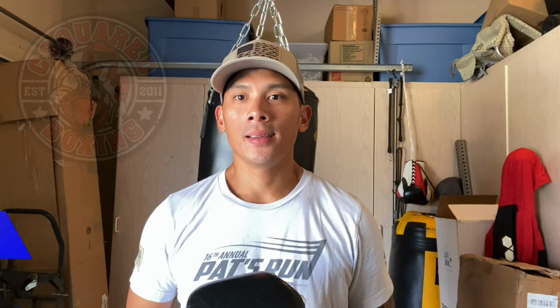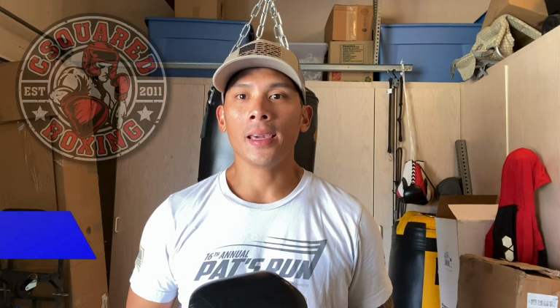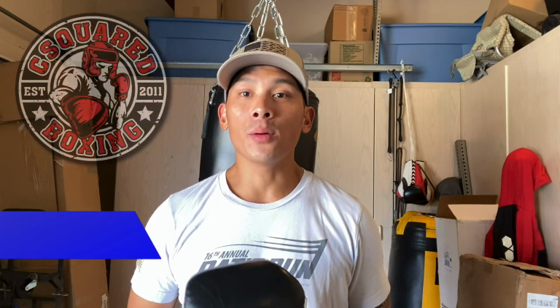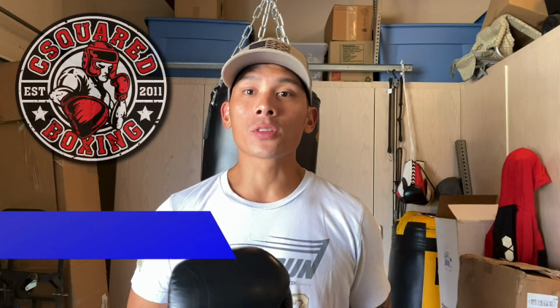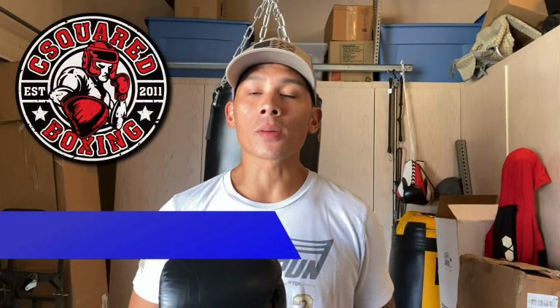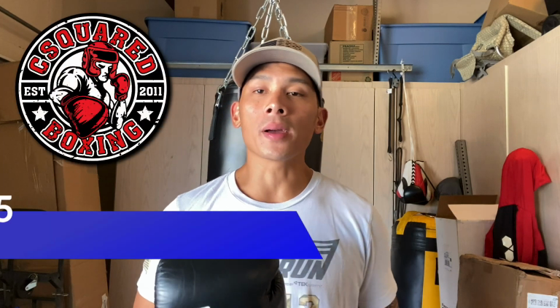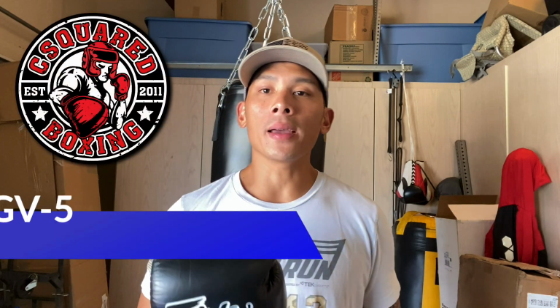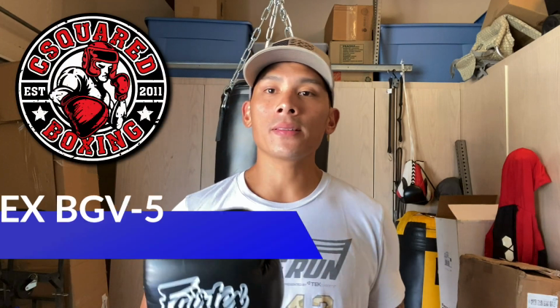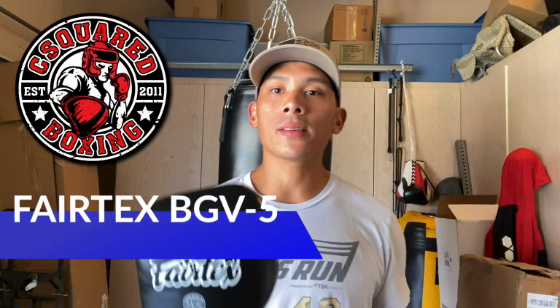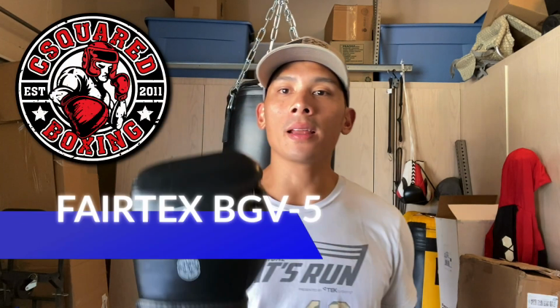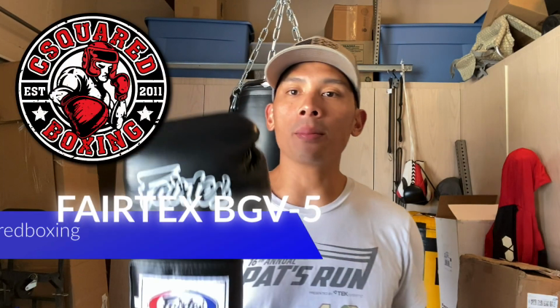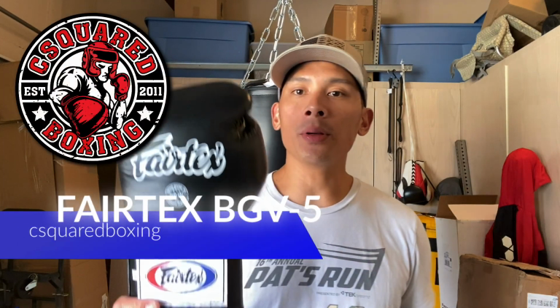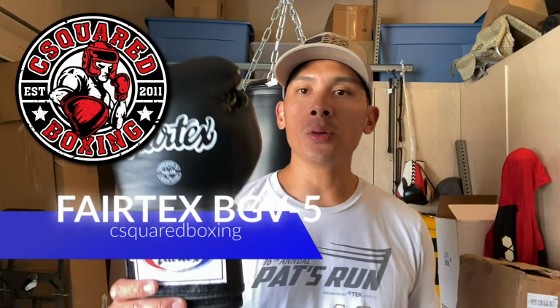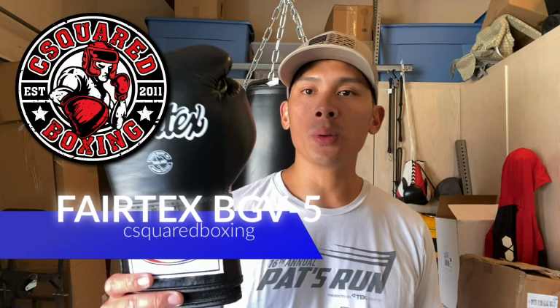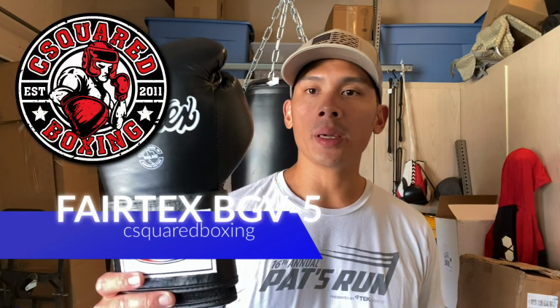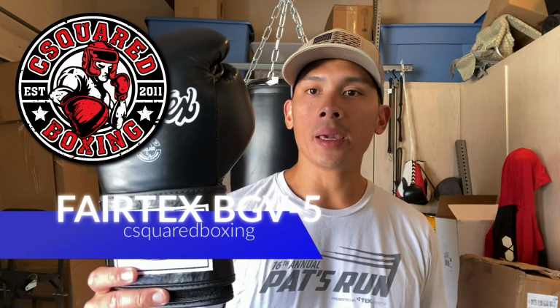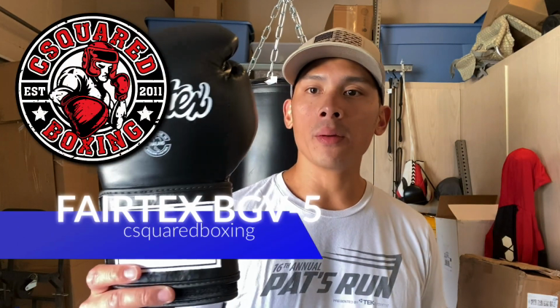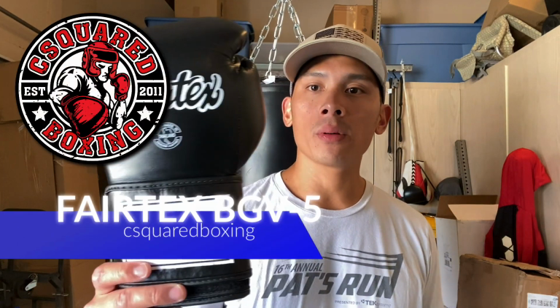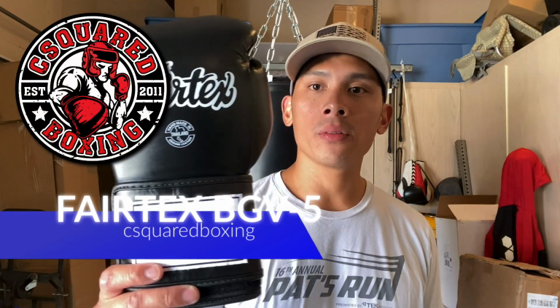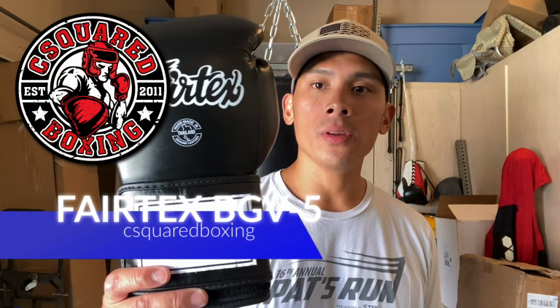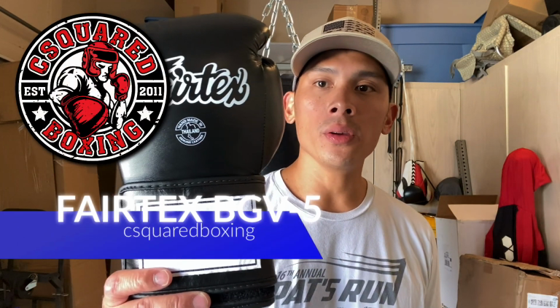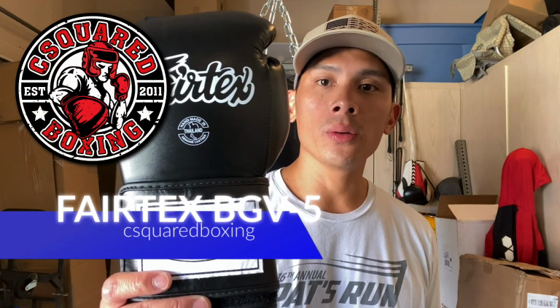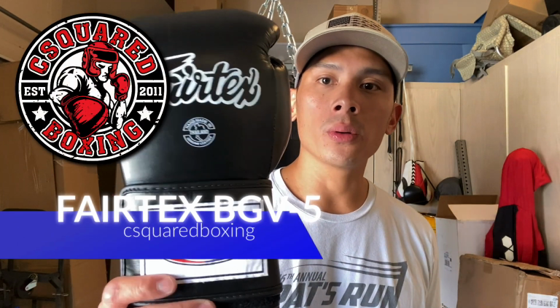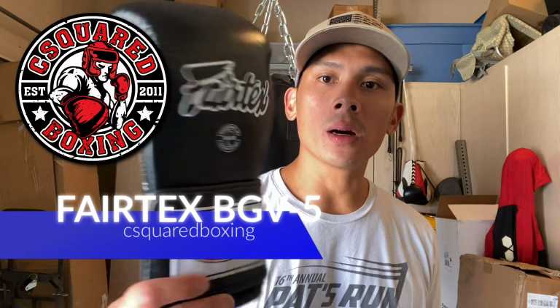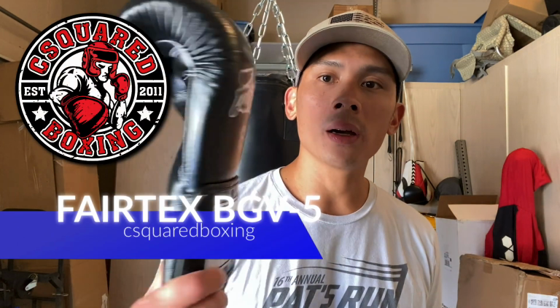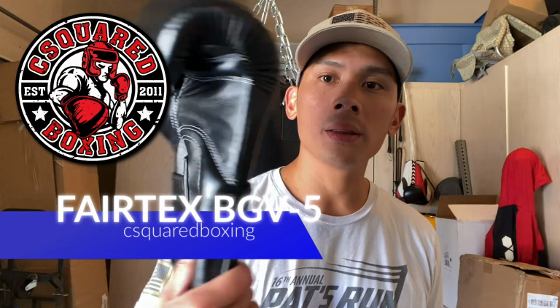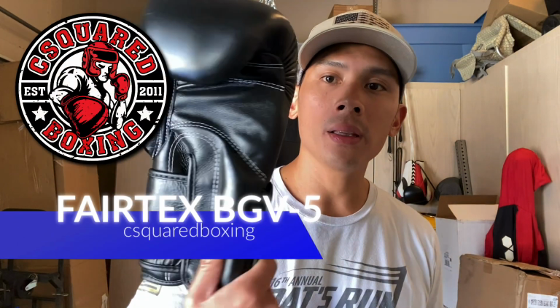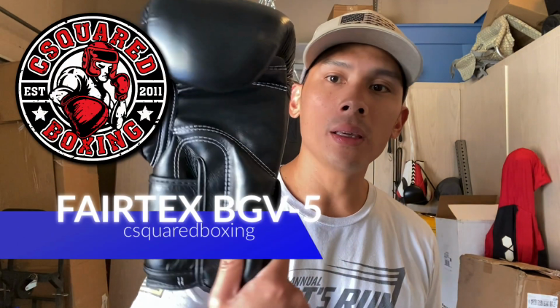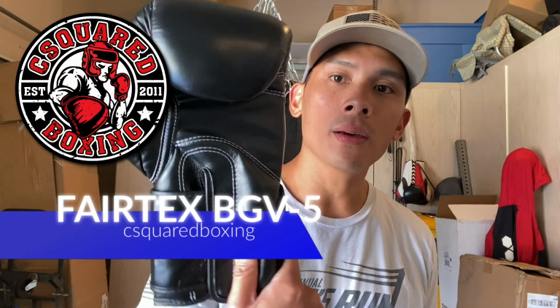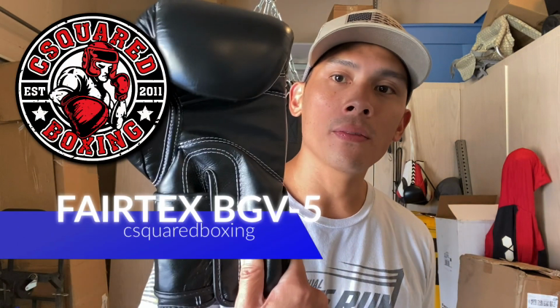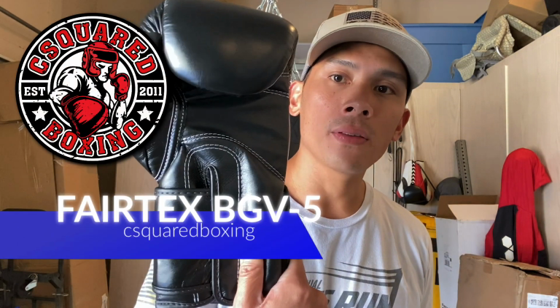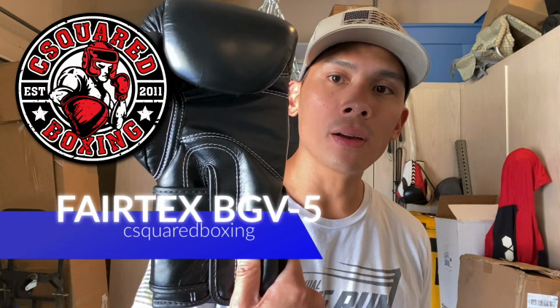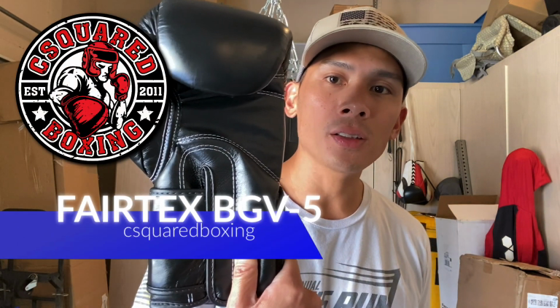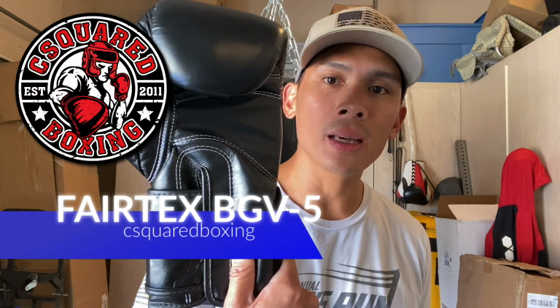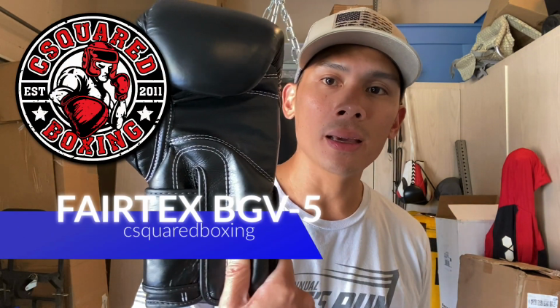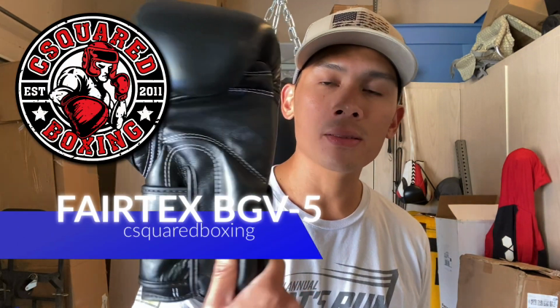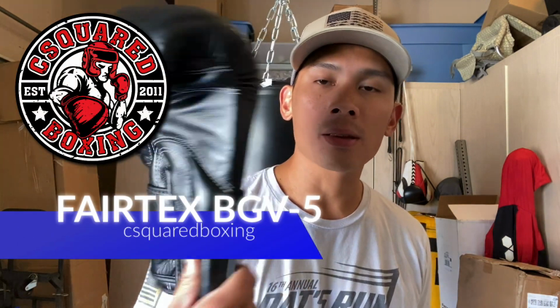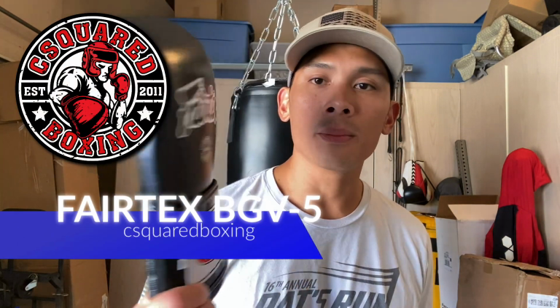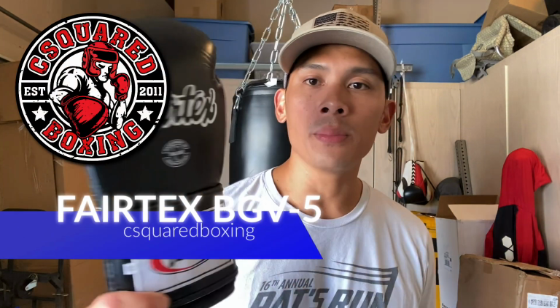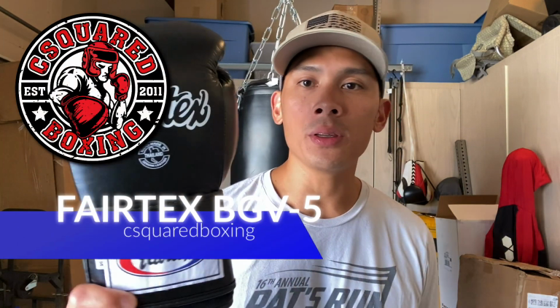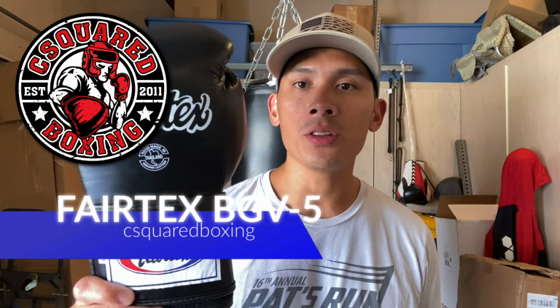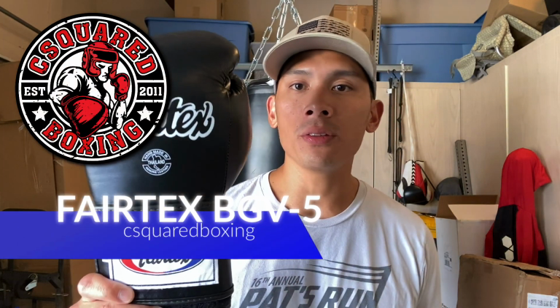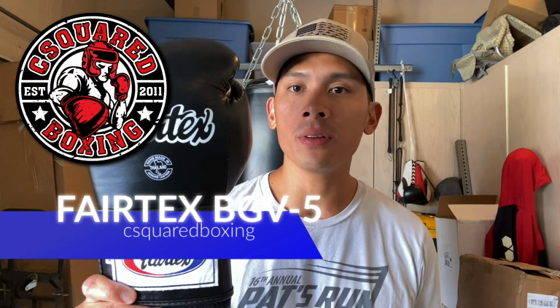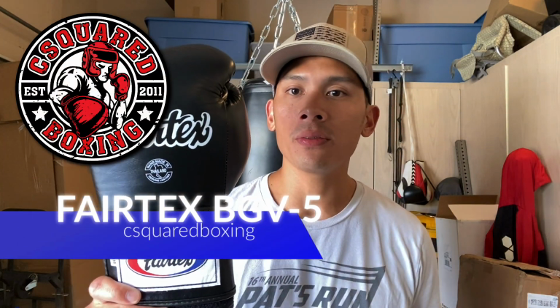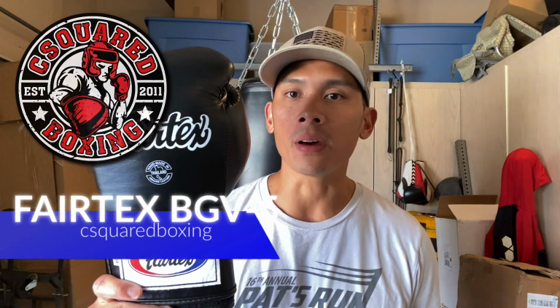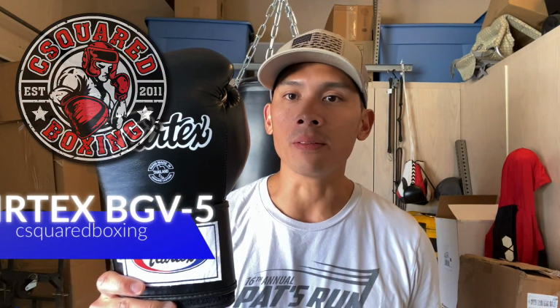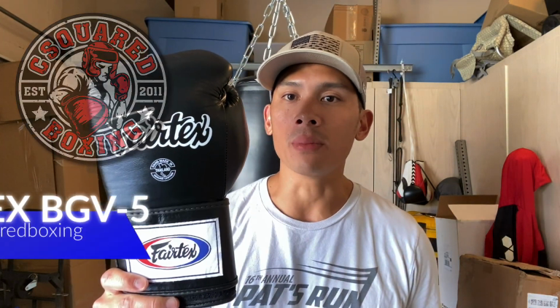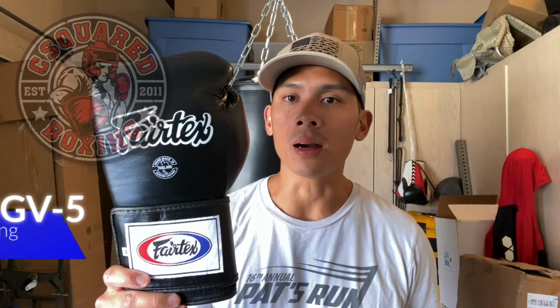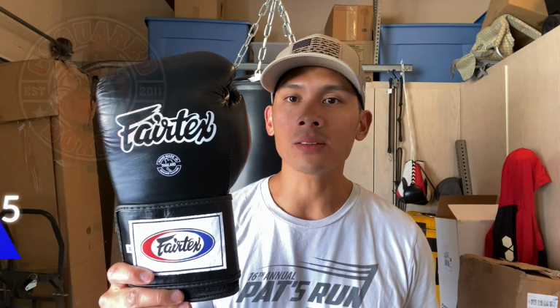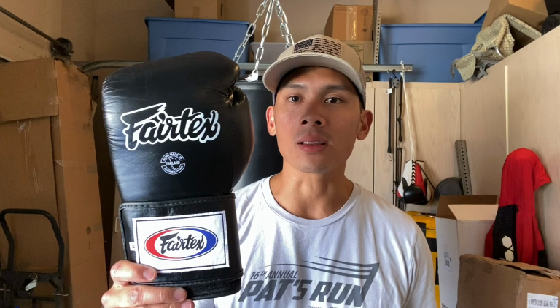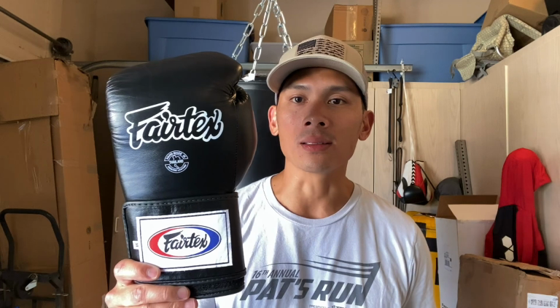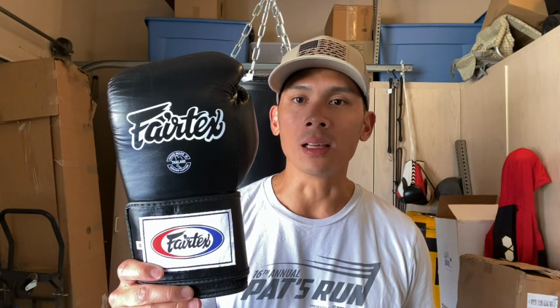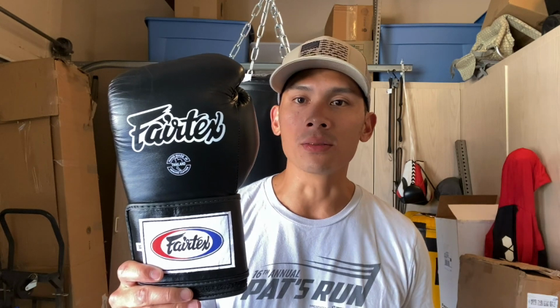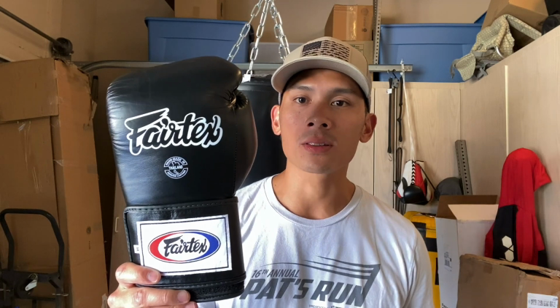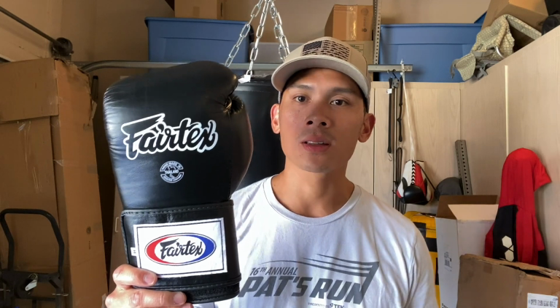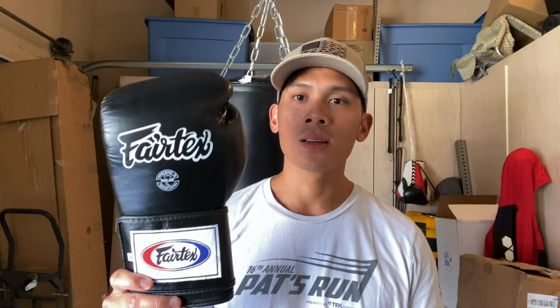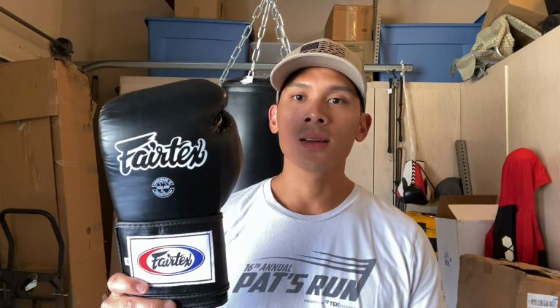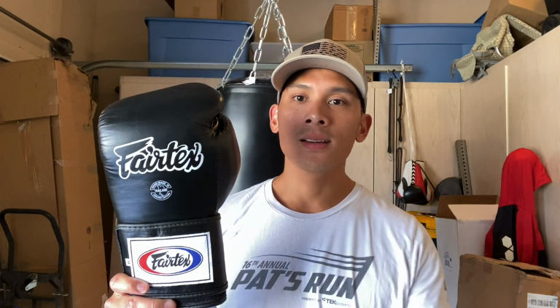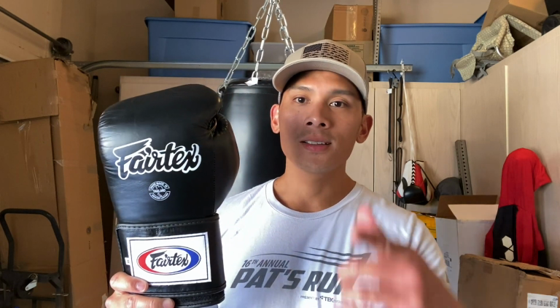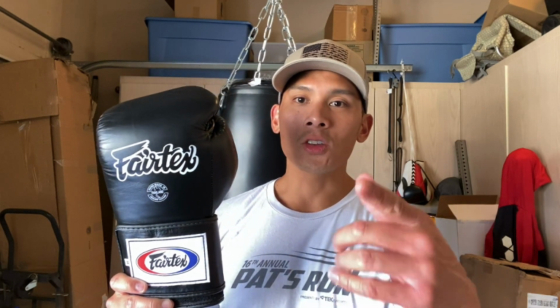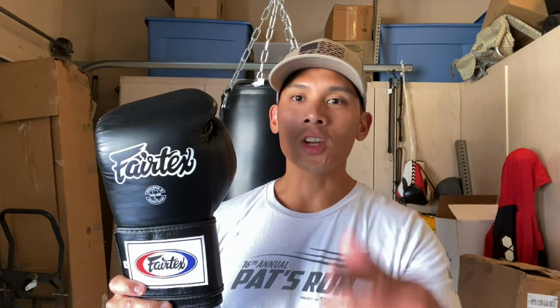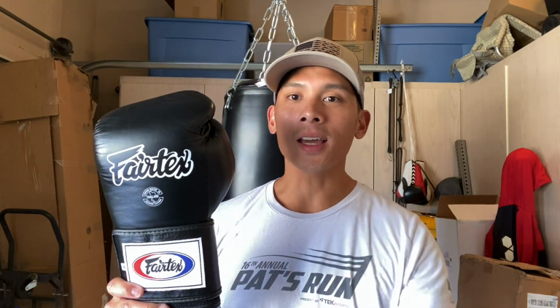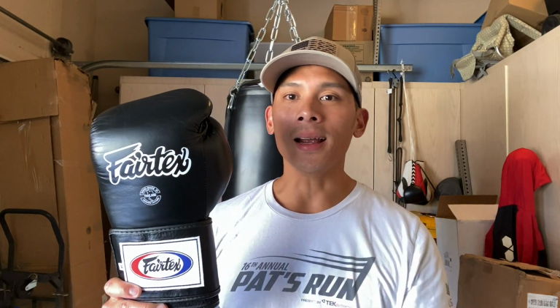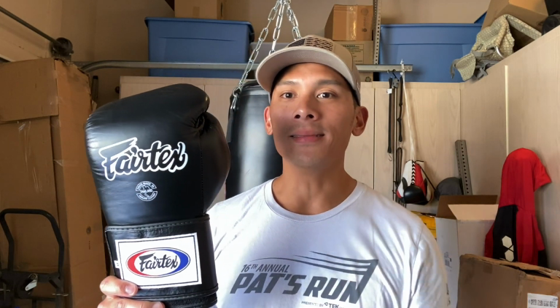Hey, what's up guys? Today I'll be doing a review on the Fairtex BGV5 Boxing Gloves. So check it out.